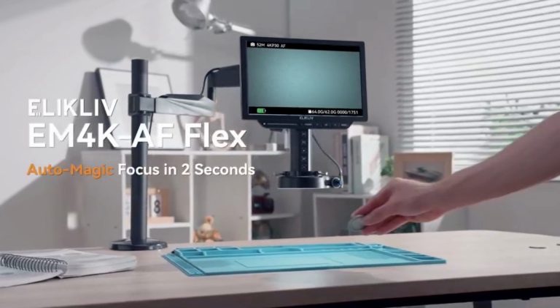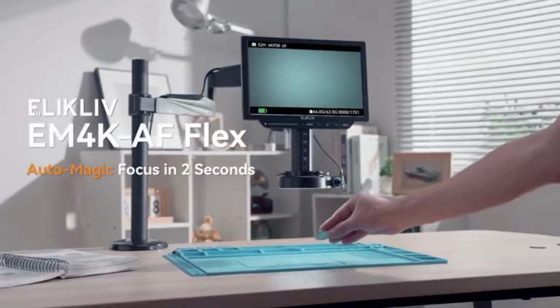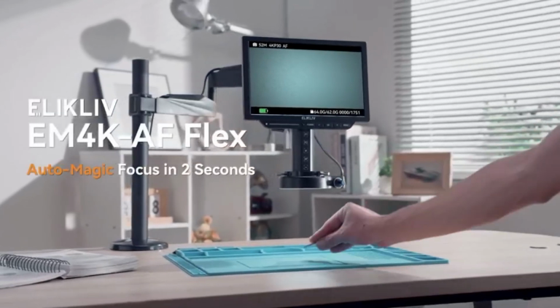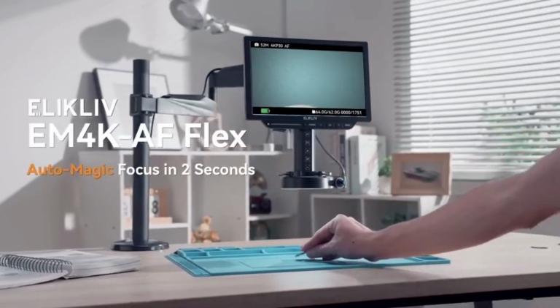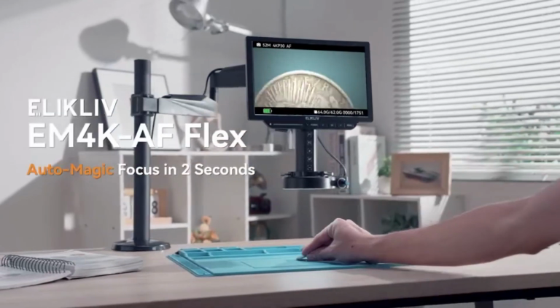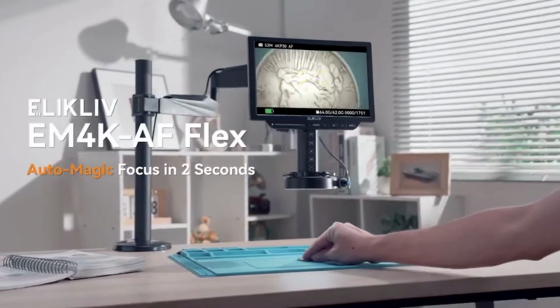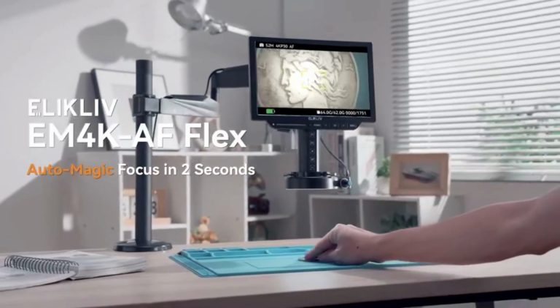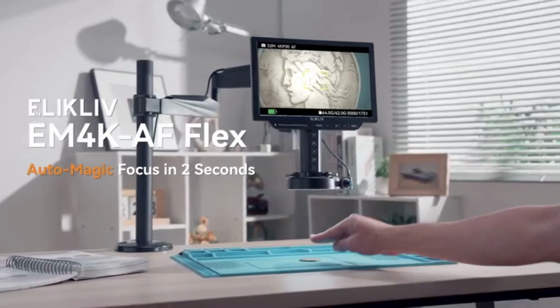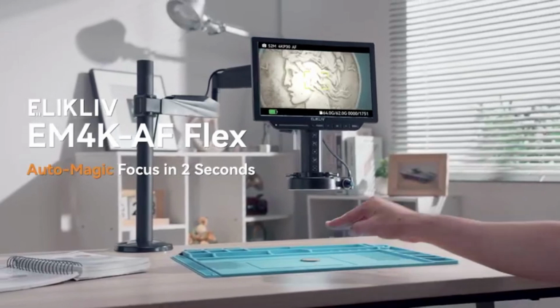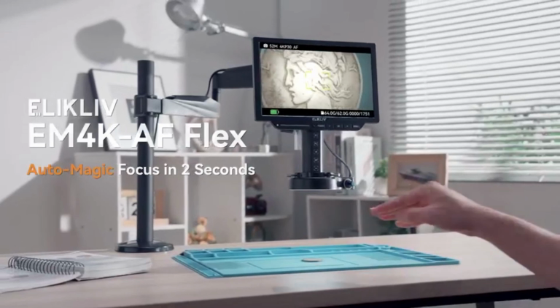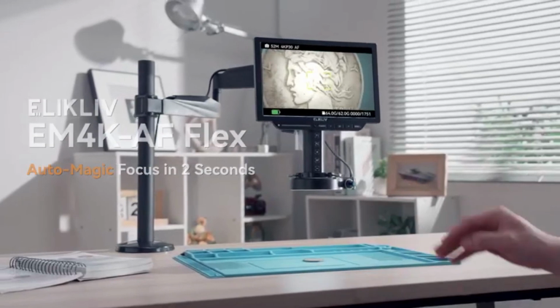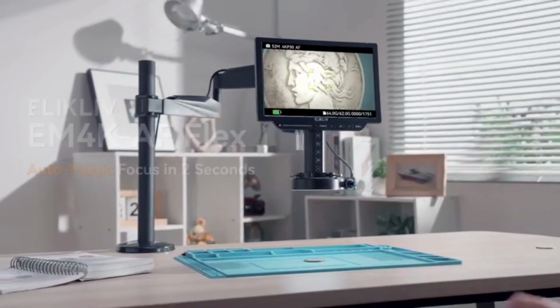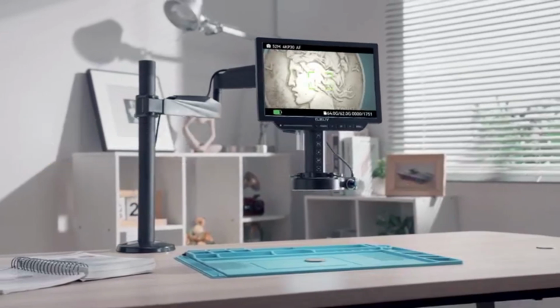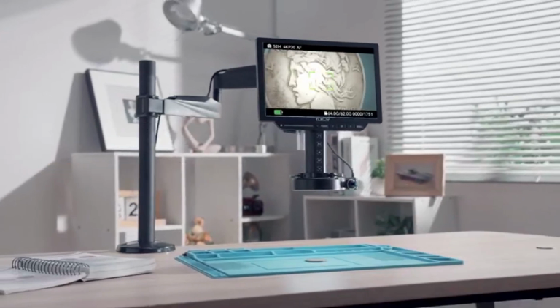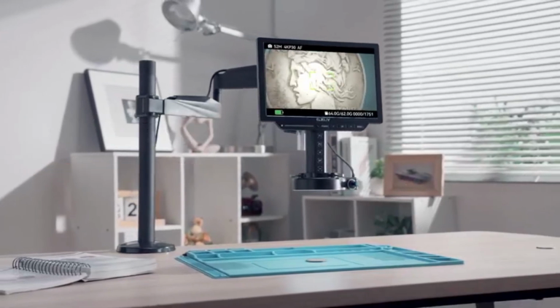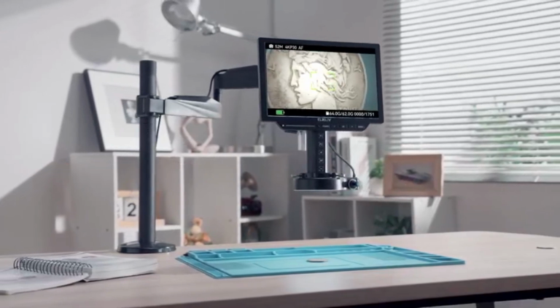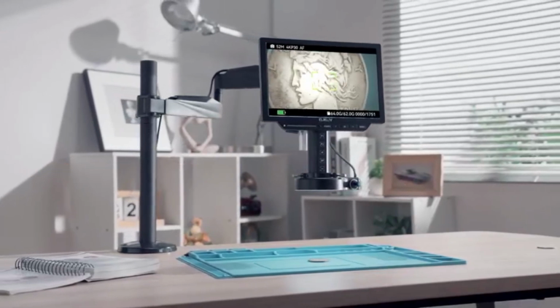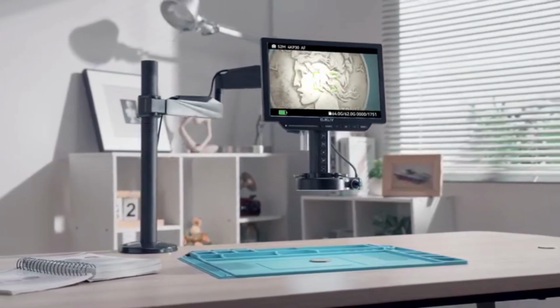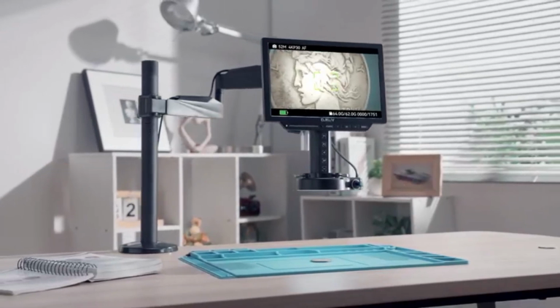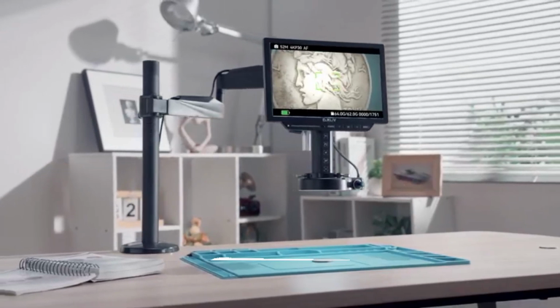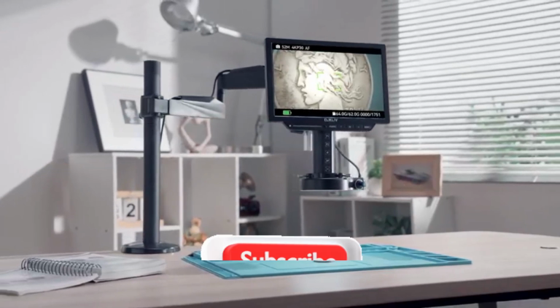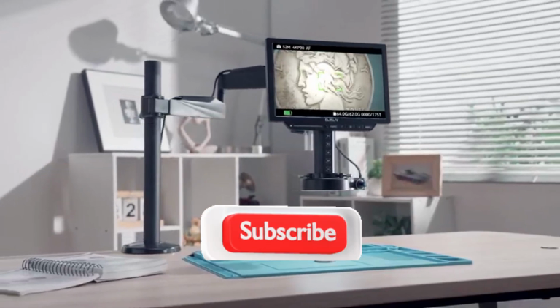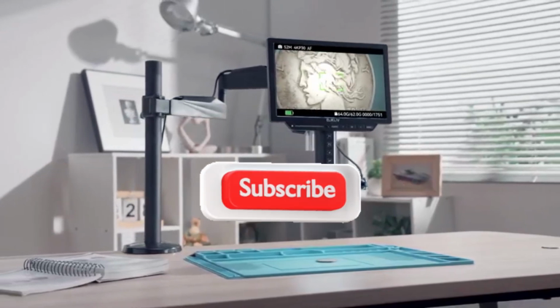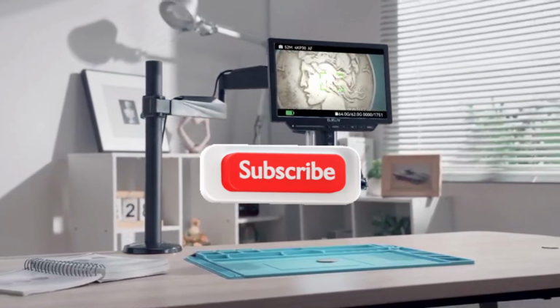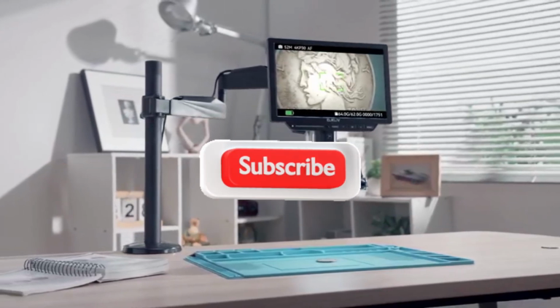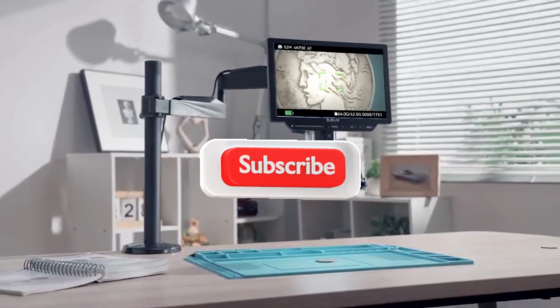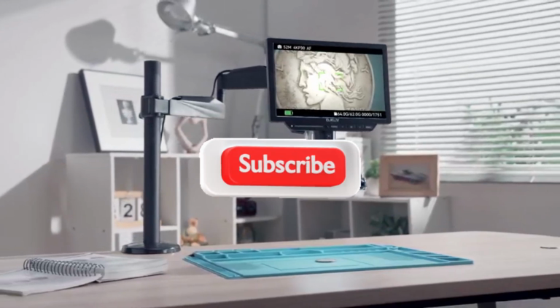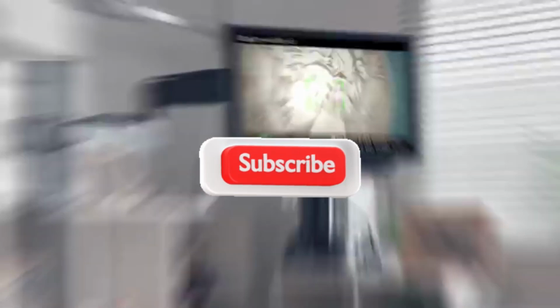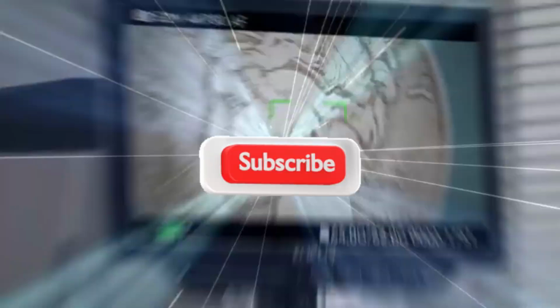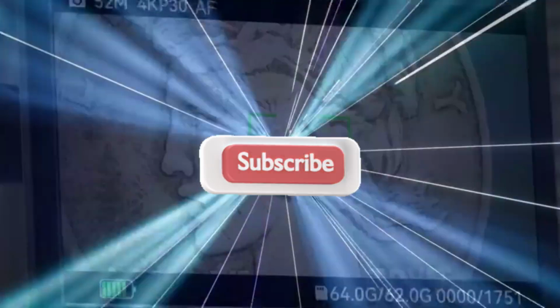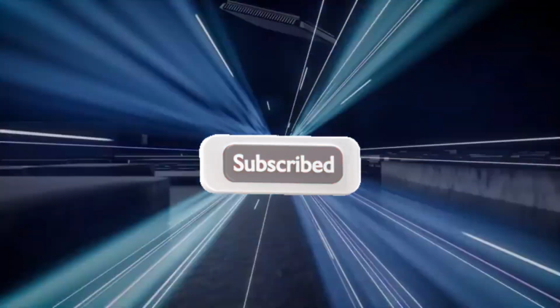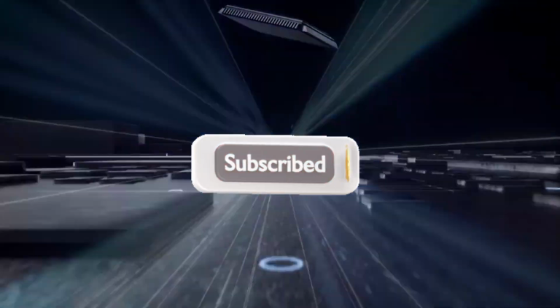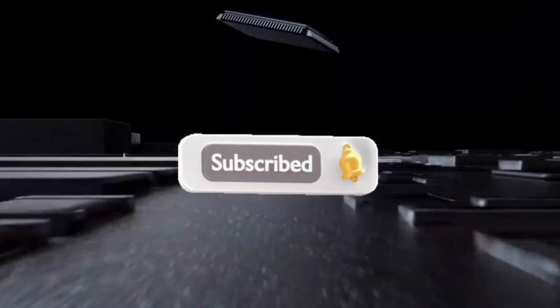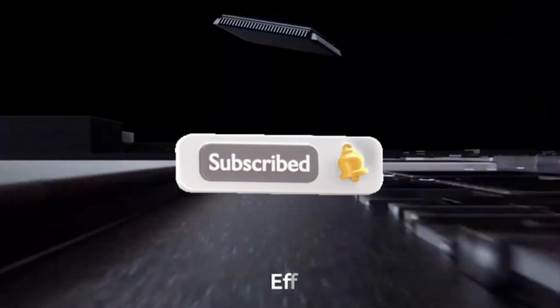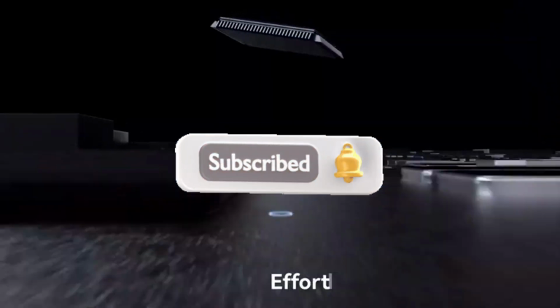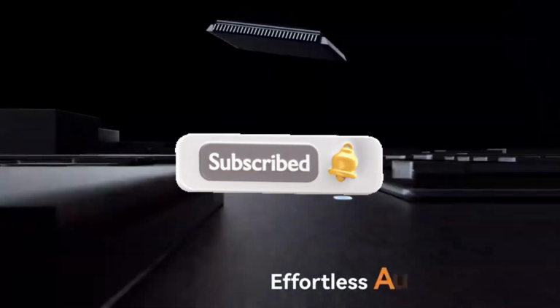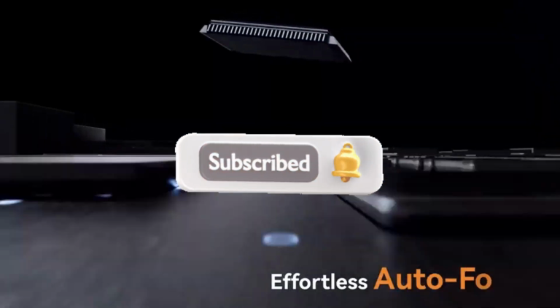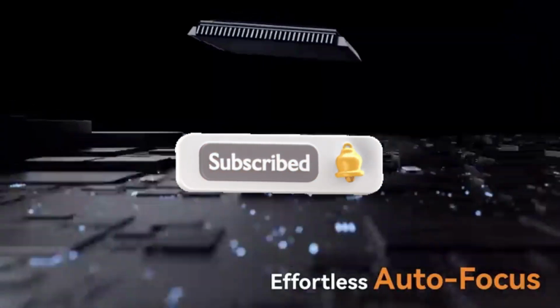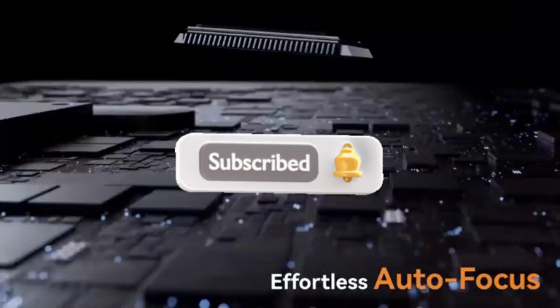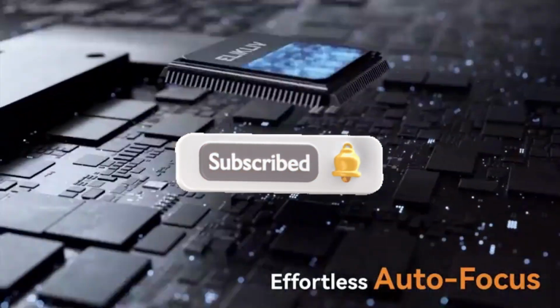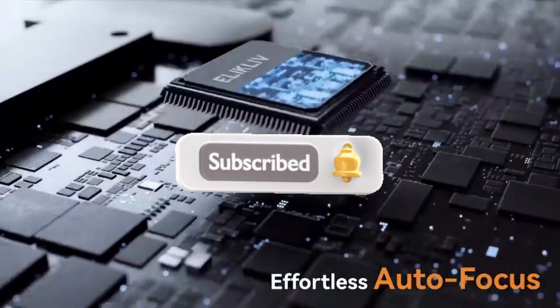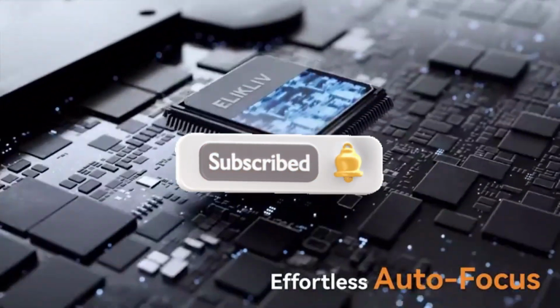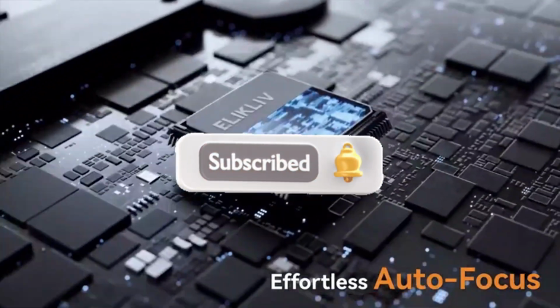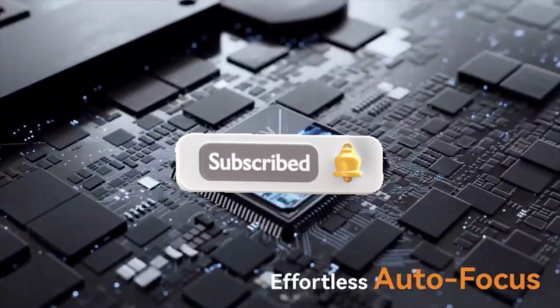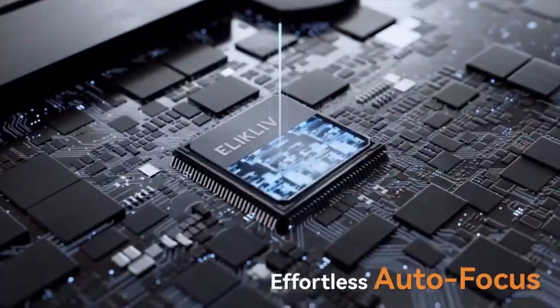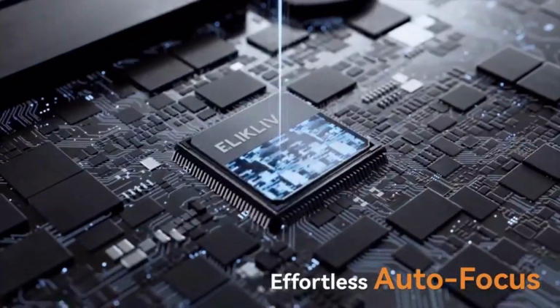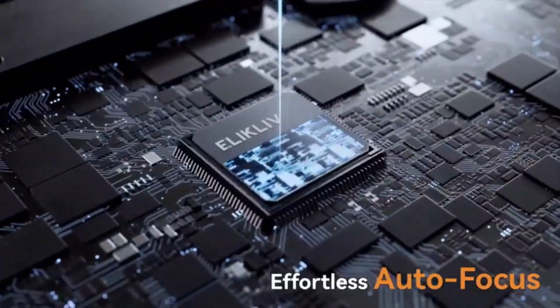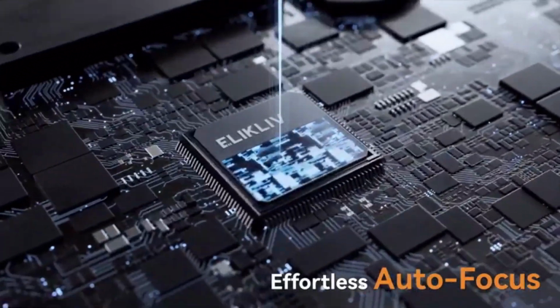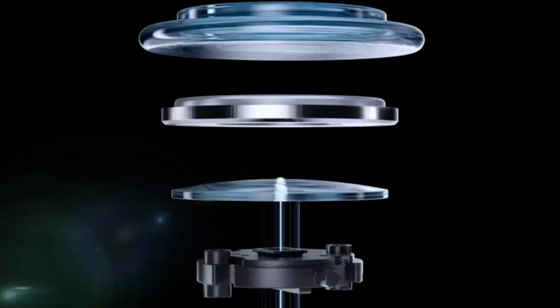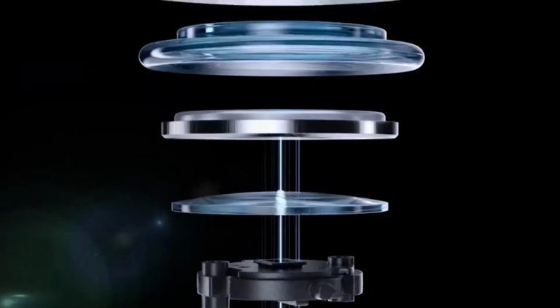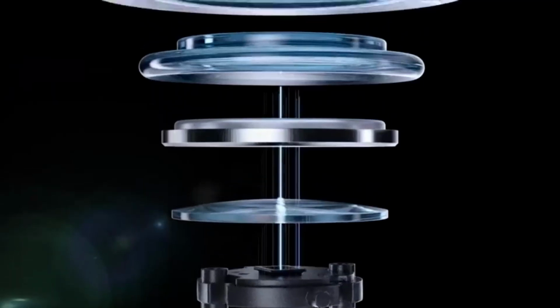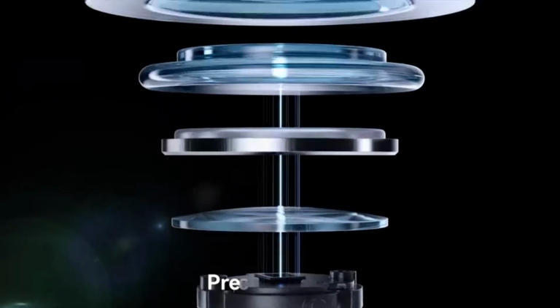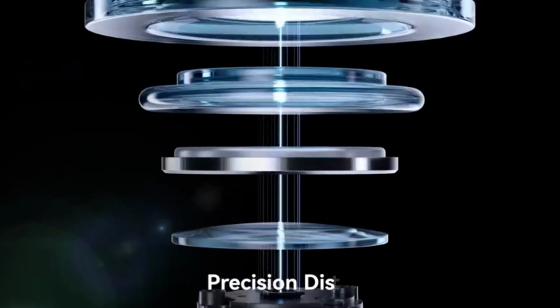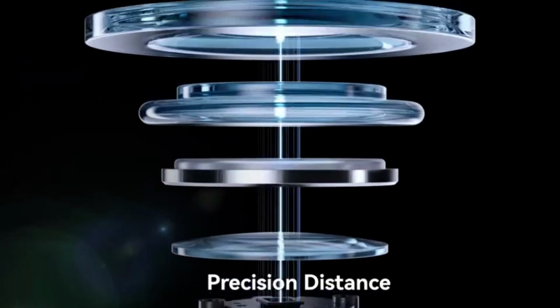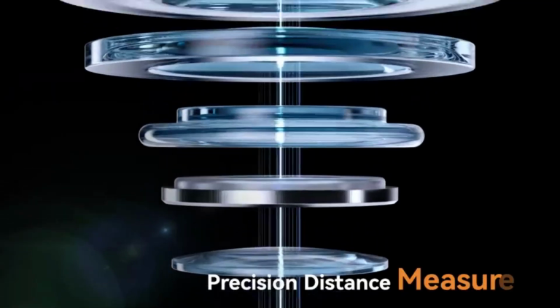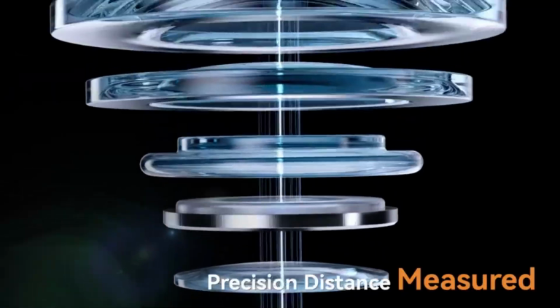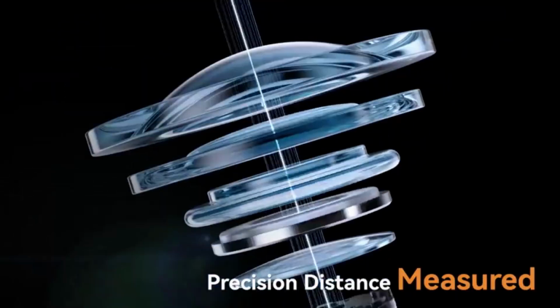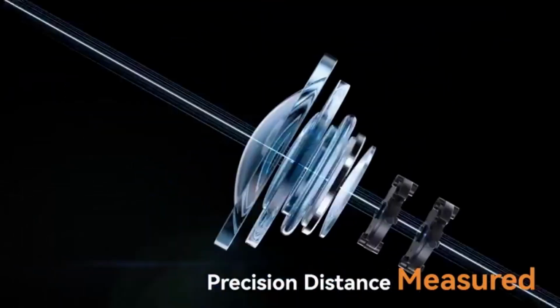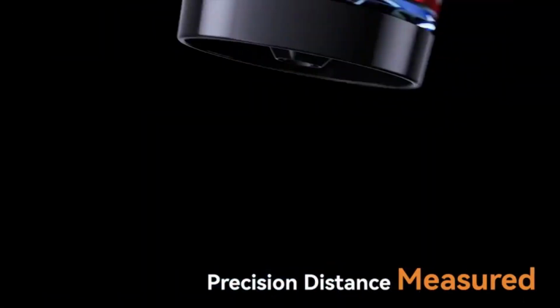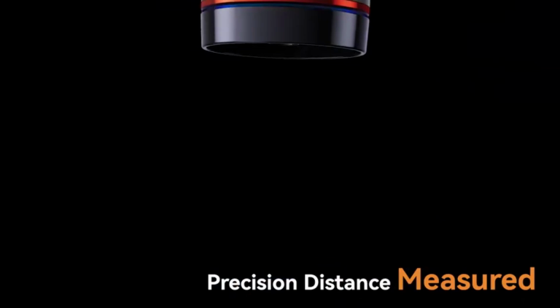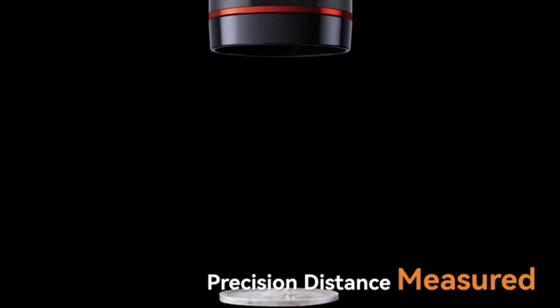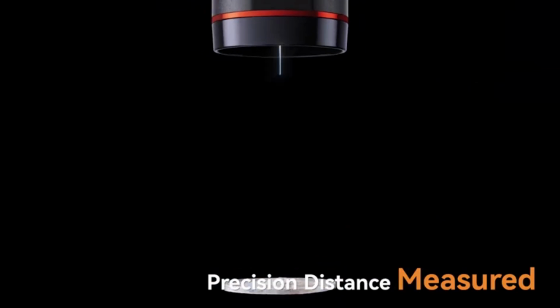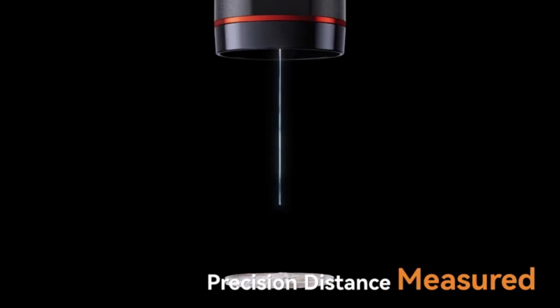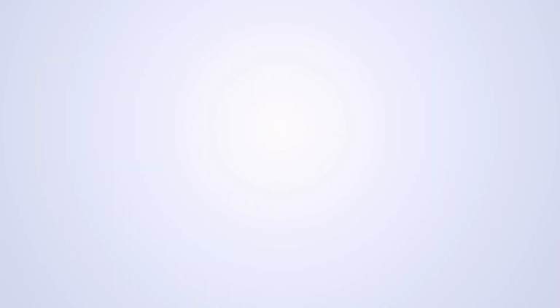Don't miss out — subscribe, hit the bell icon, and check out the product links in the description to upgrade your coin collecting supplies today.